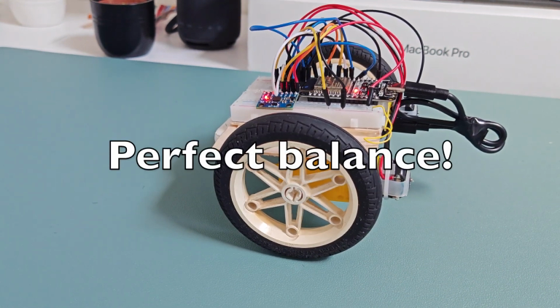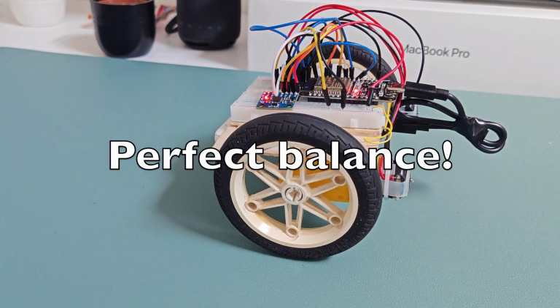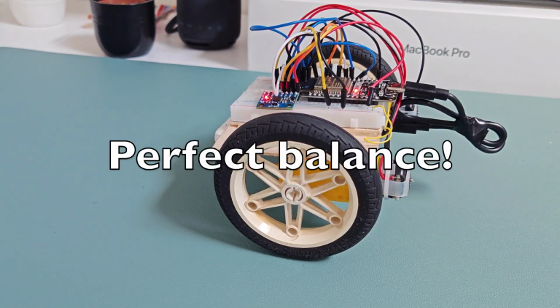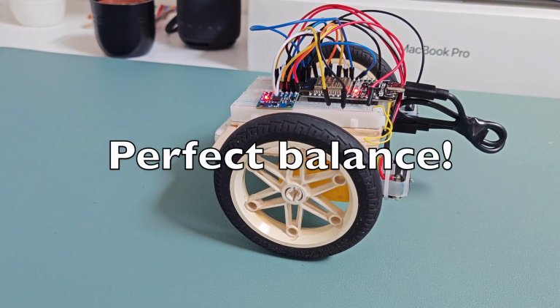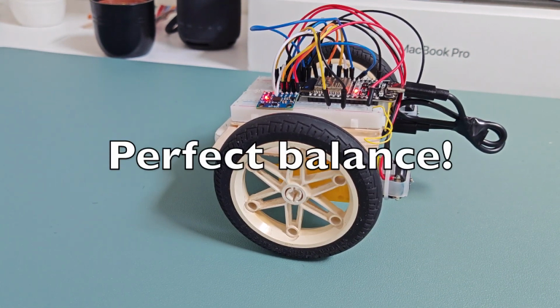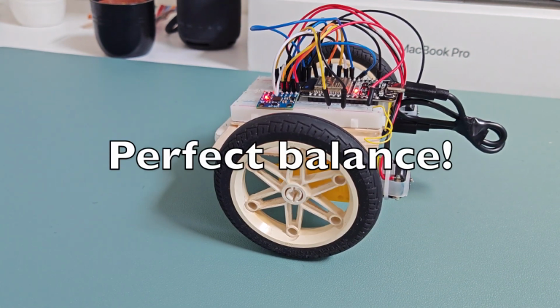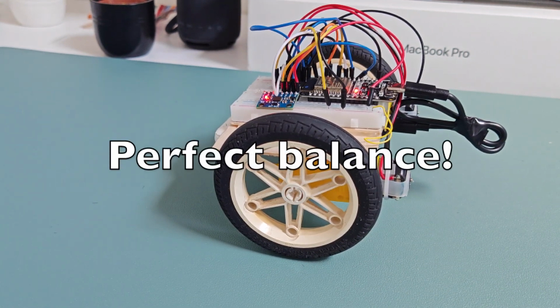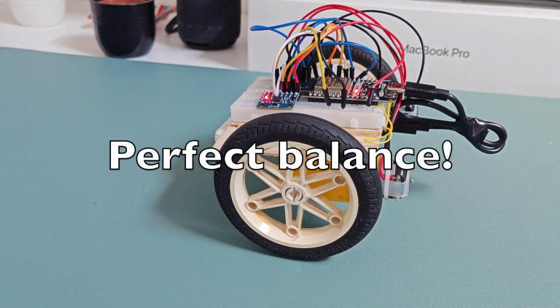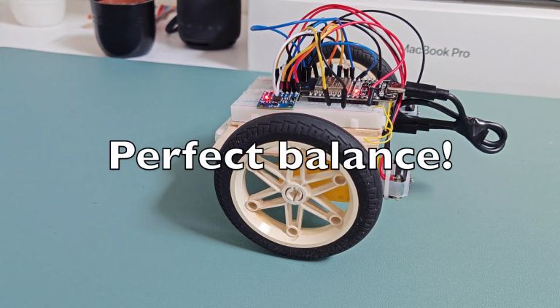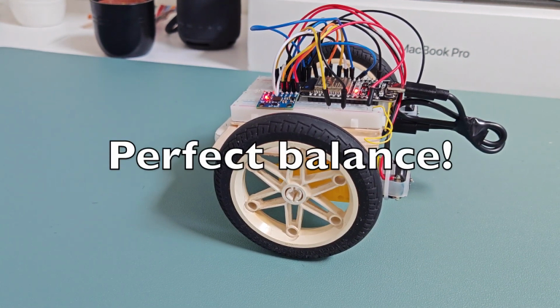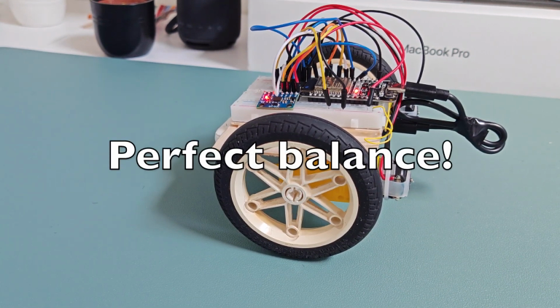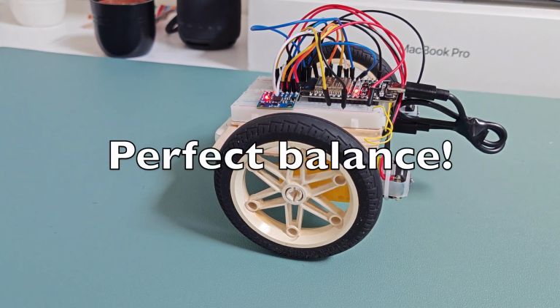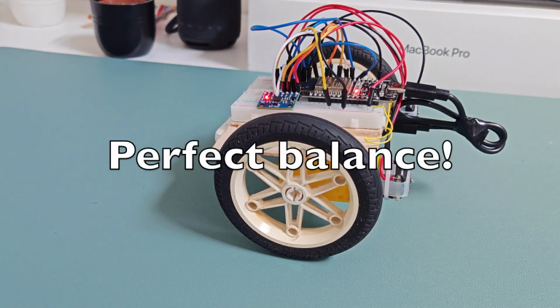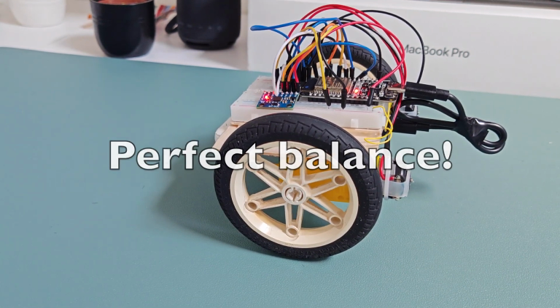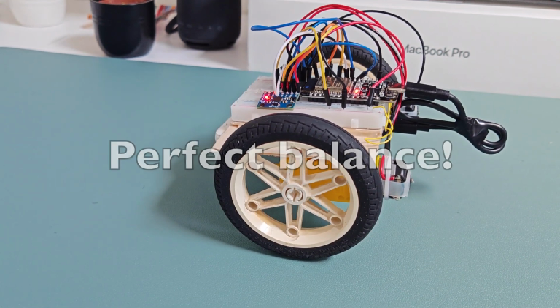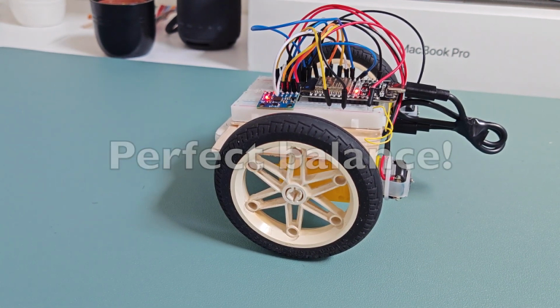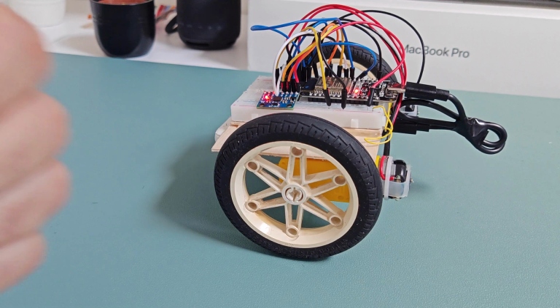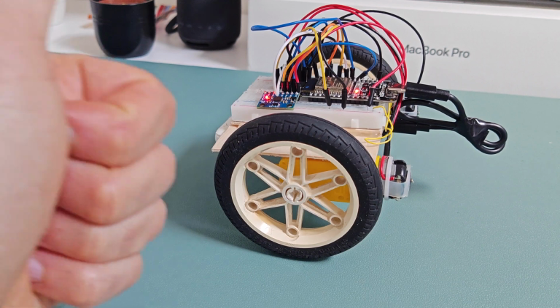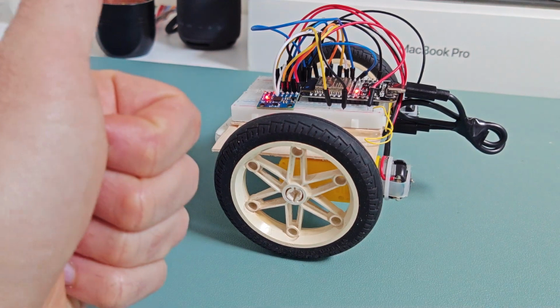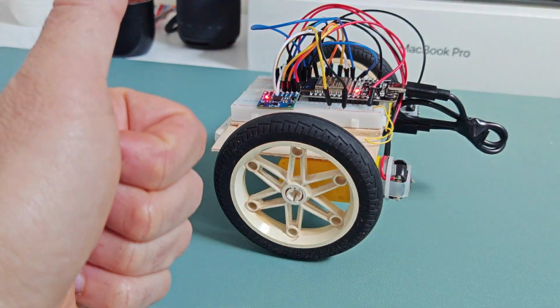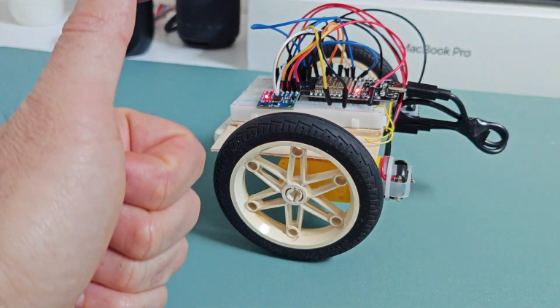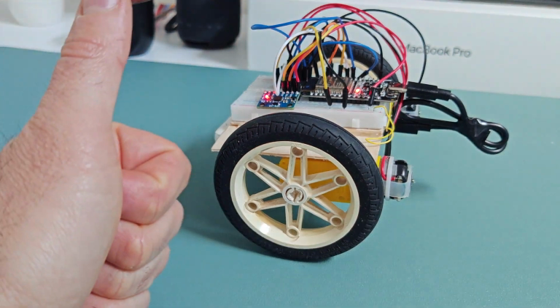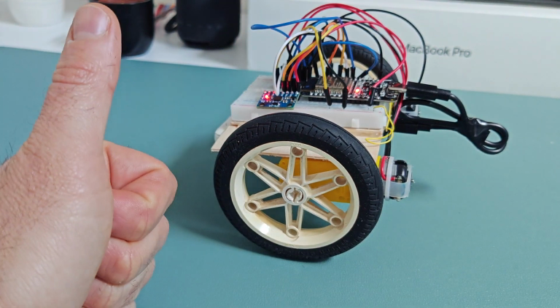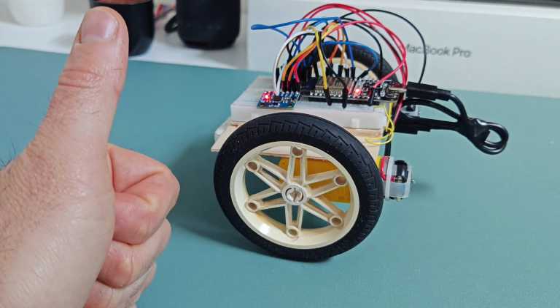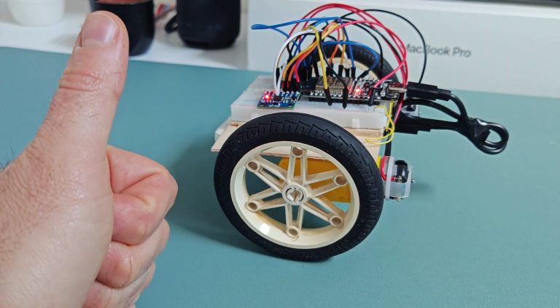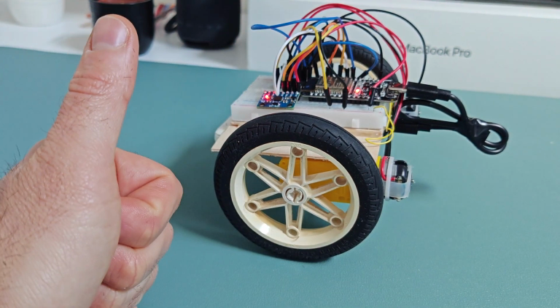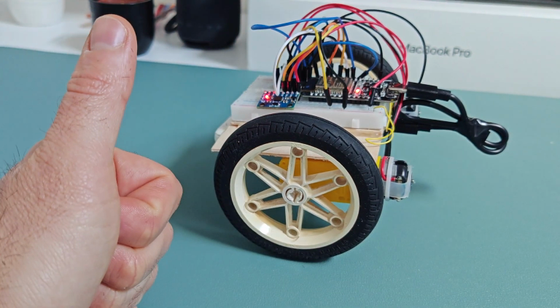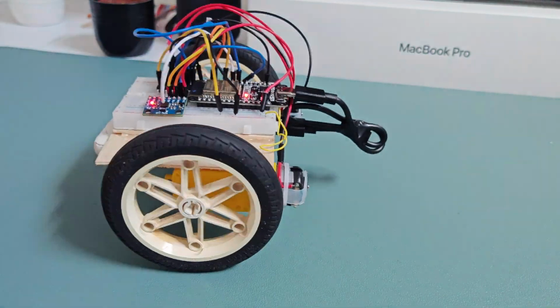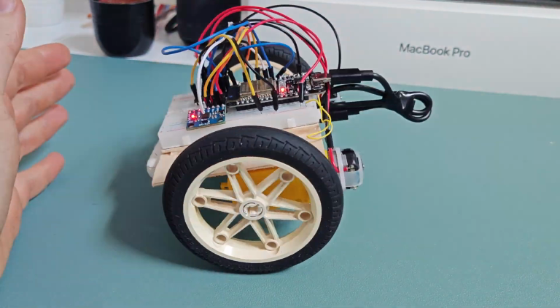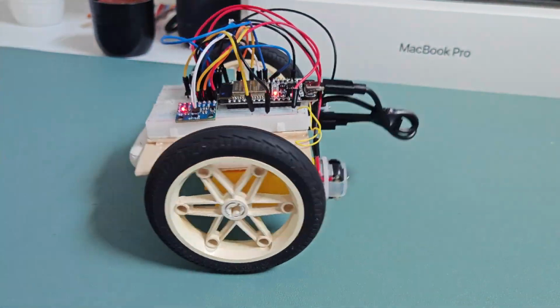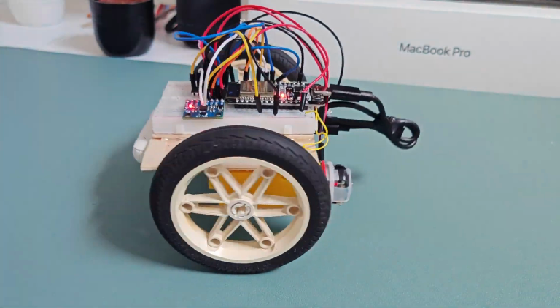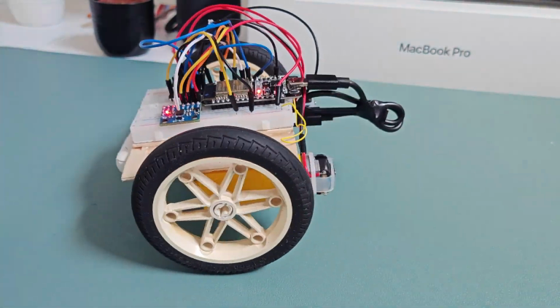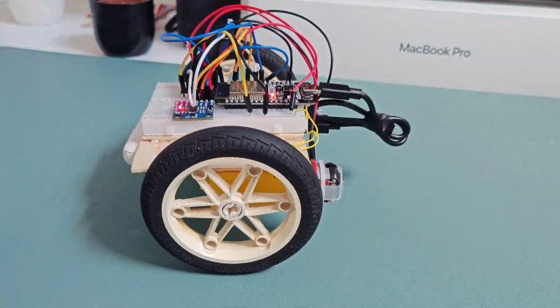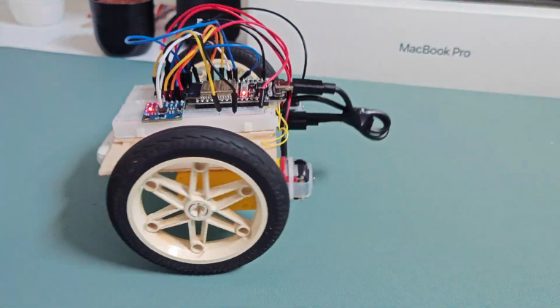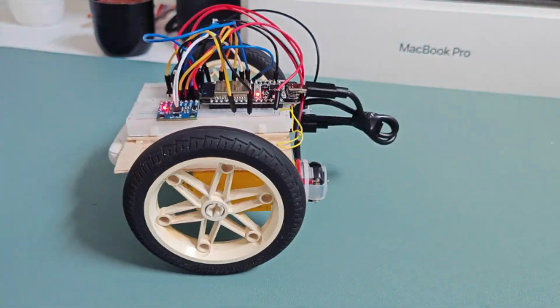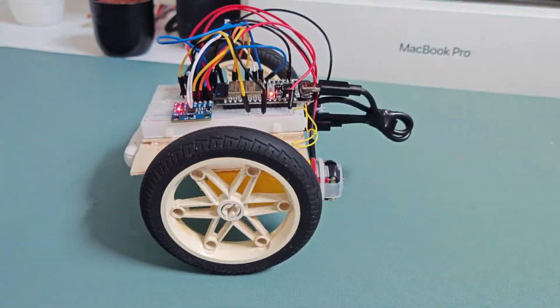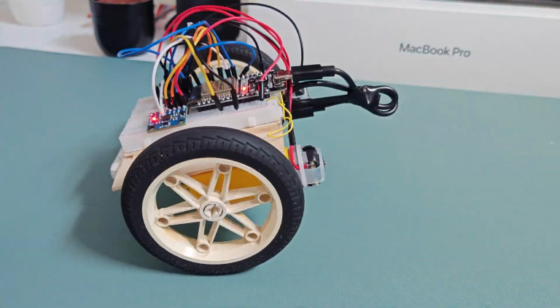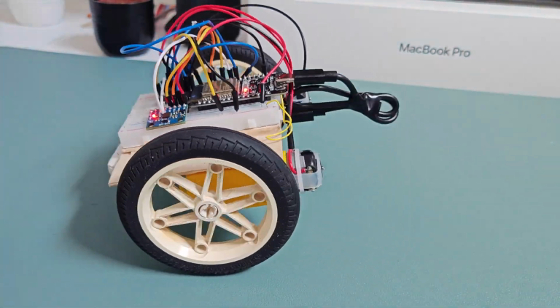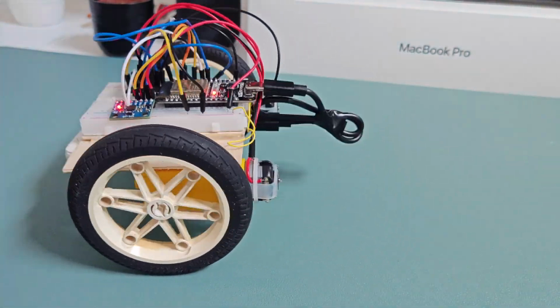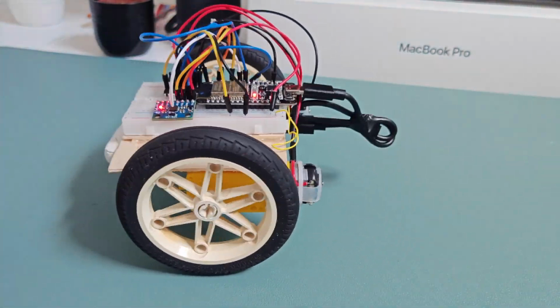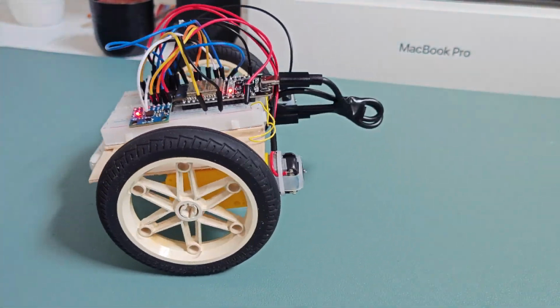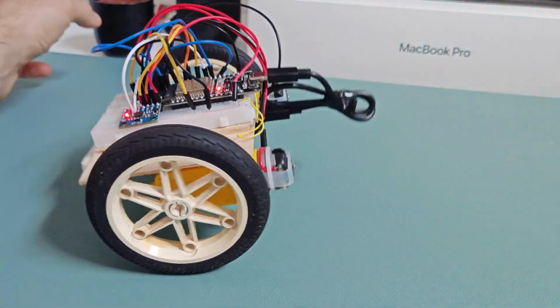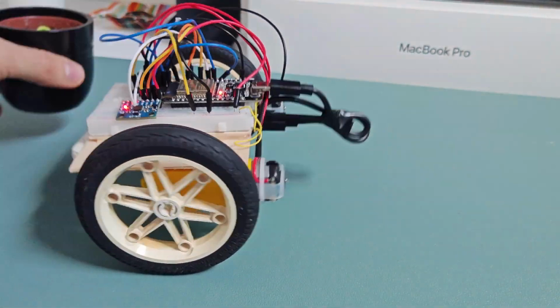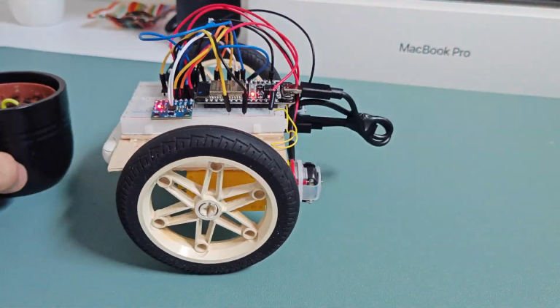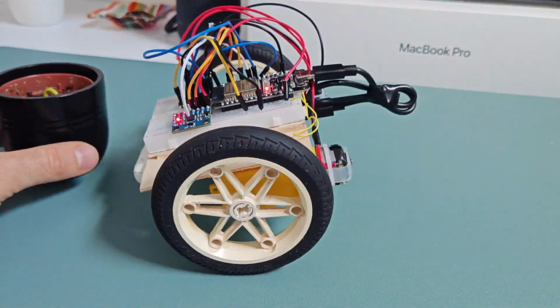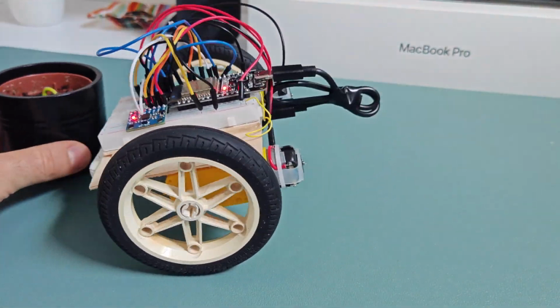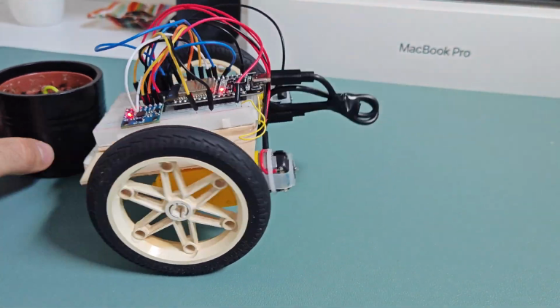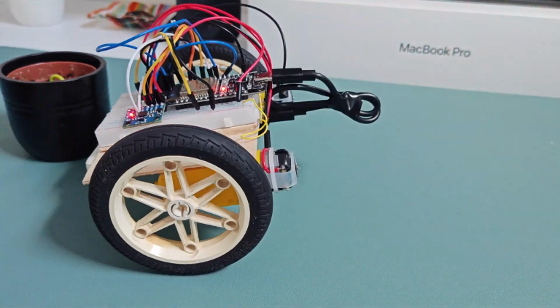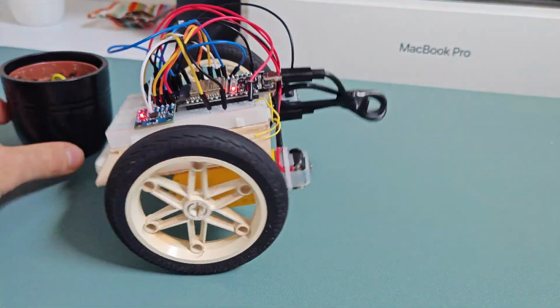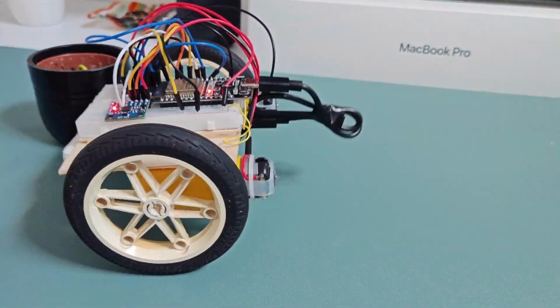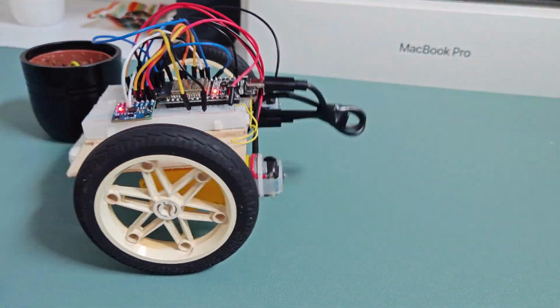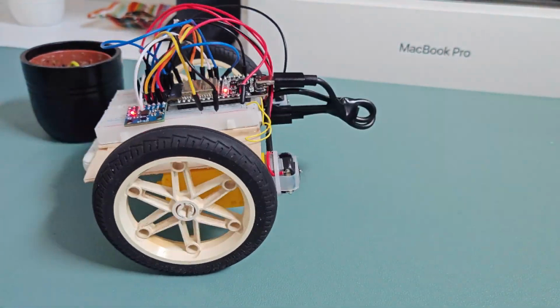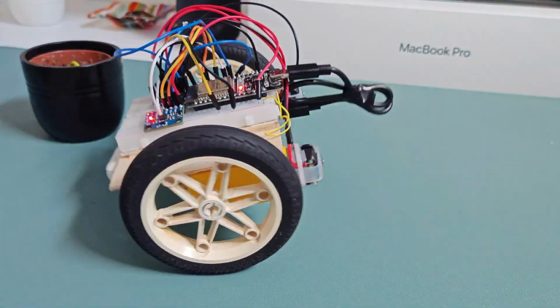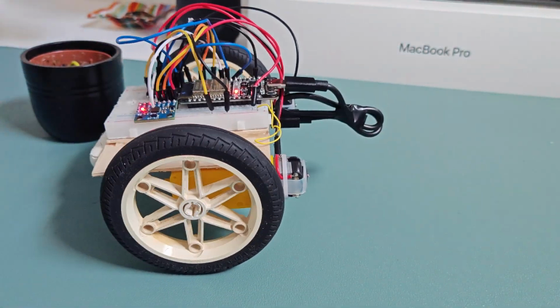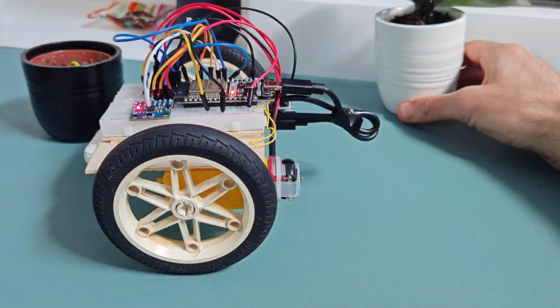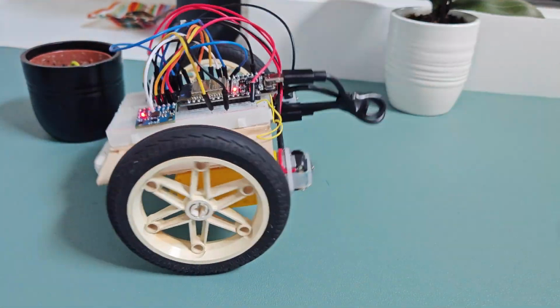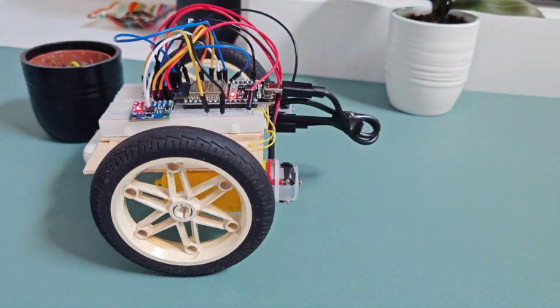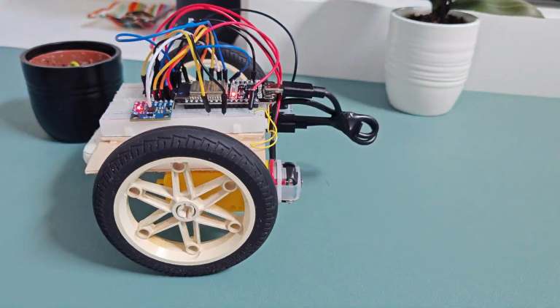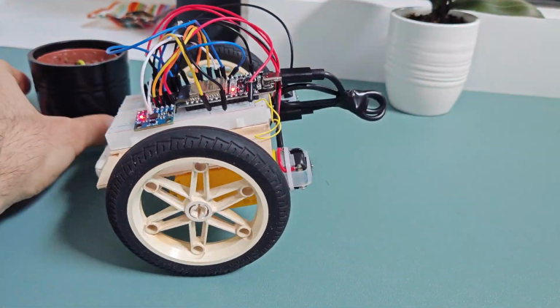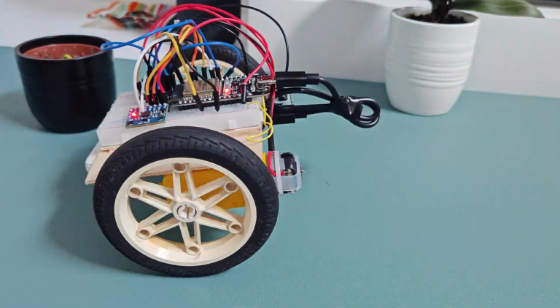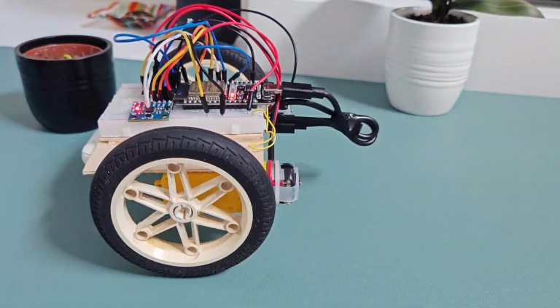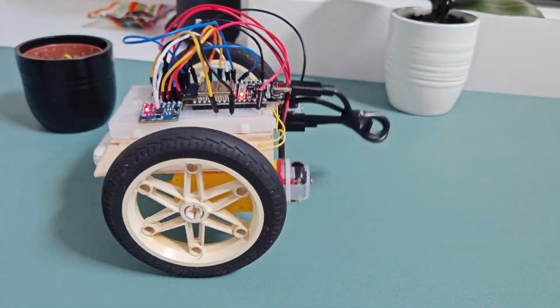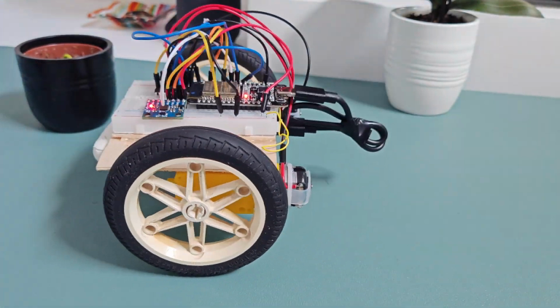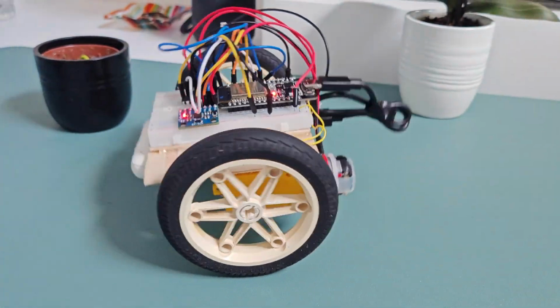In the next video, I'll walk you through how to connect all the components and explain how the code works. So if you're interested, don't forget to subscribe.